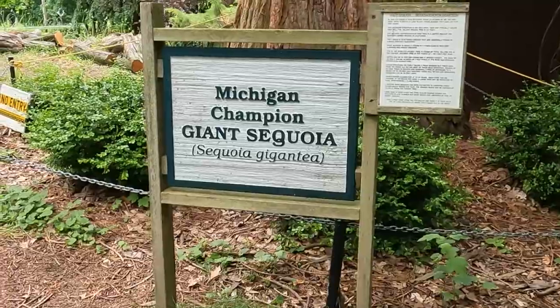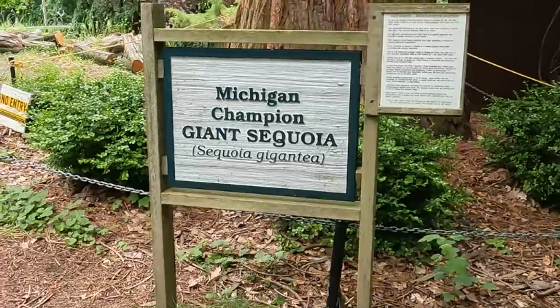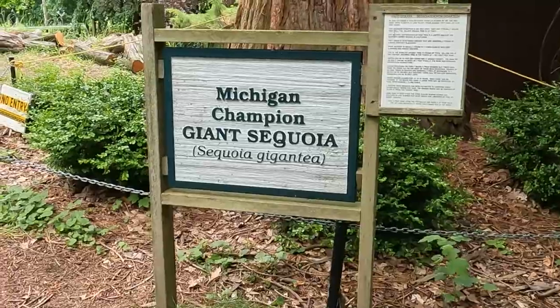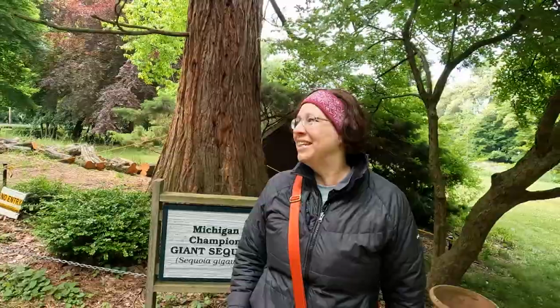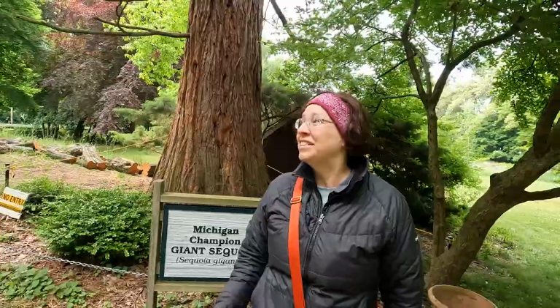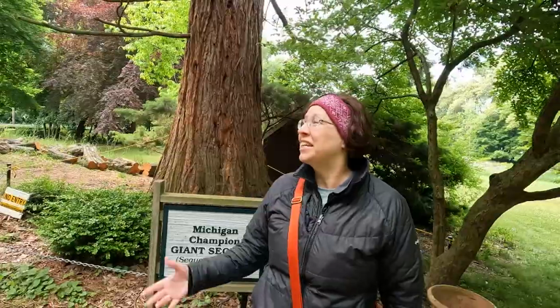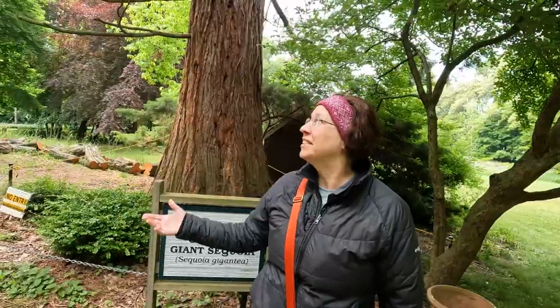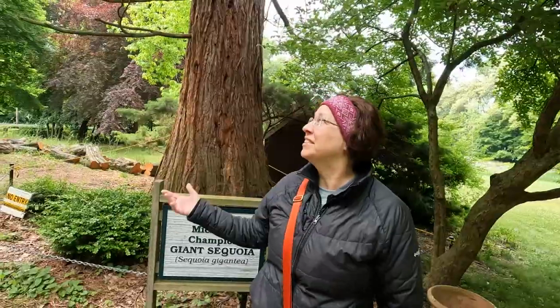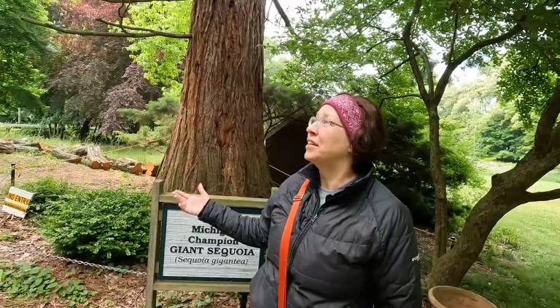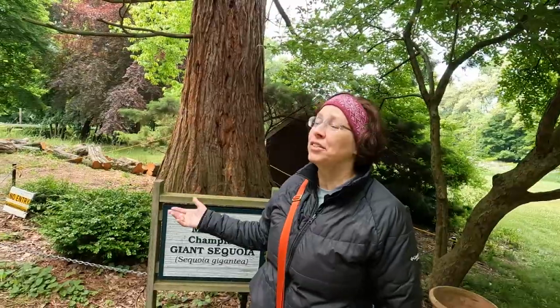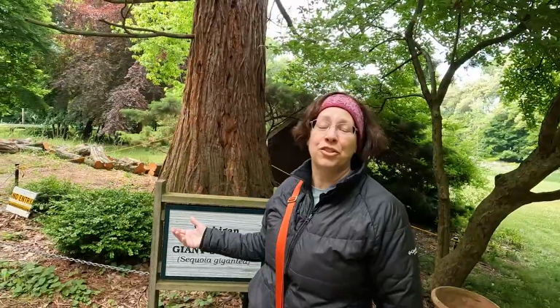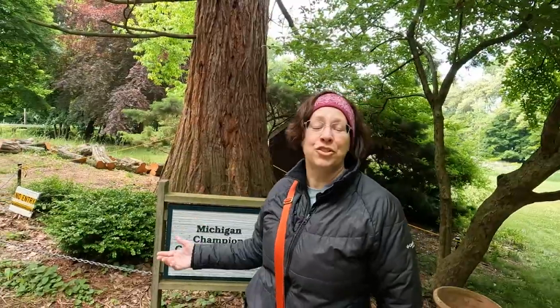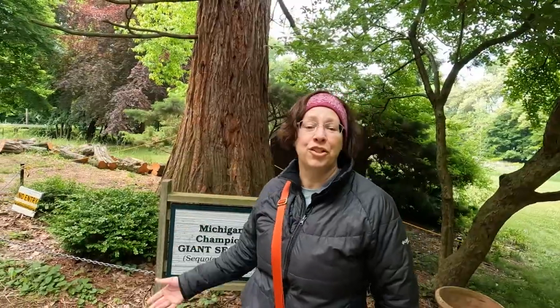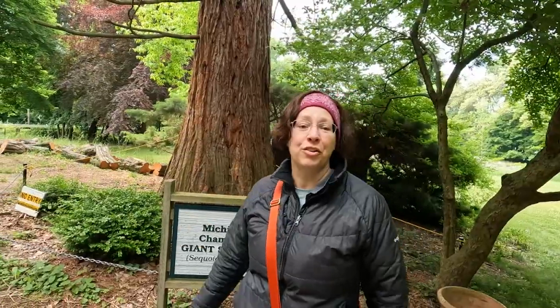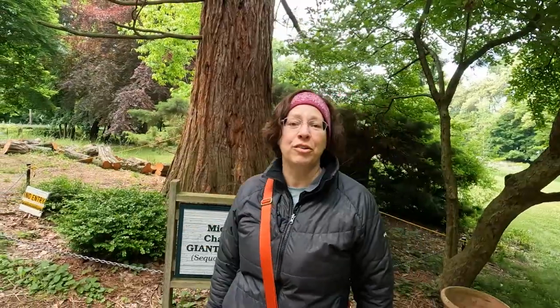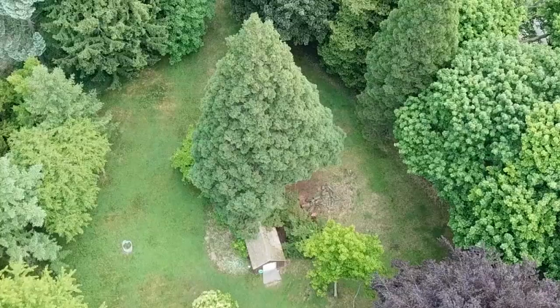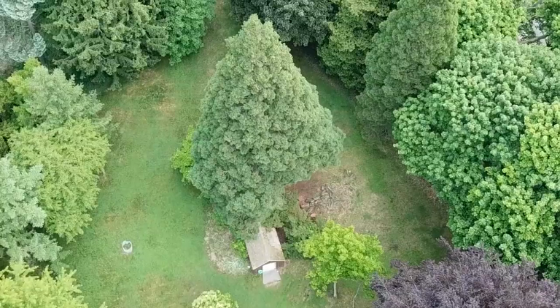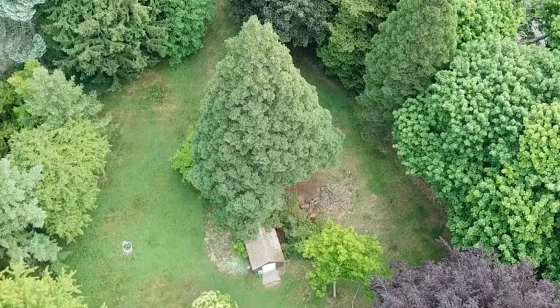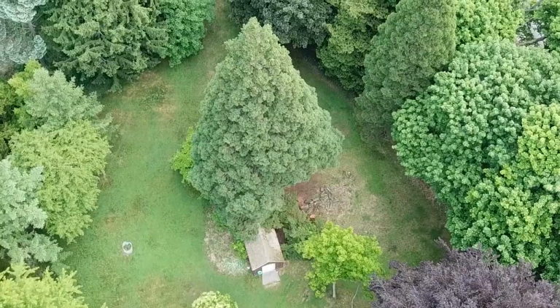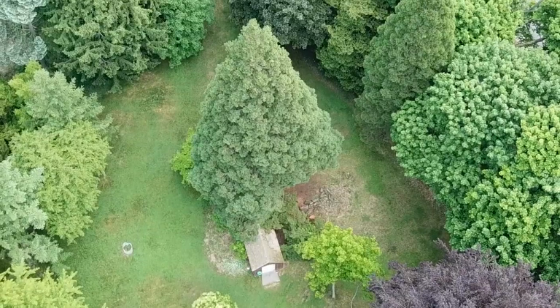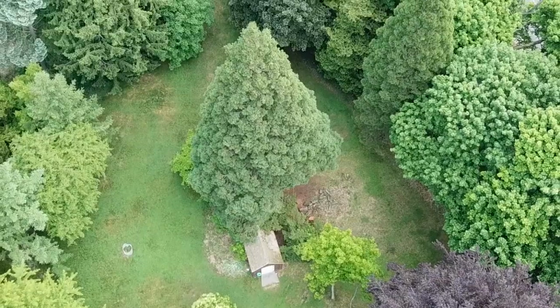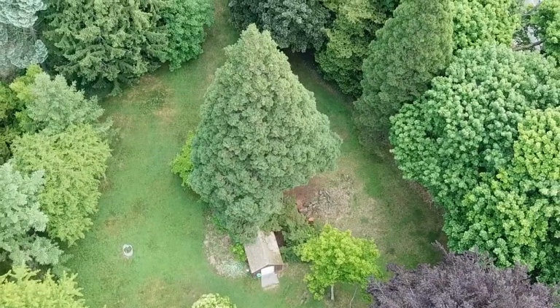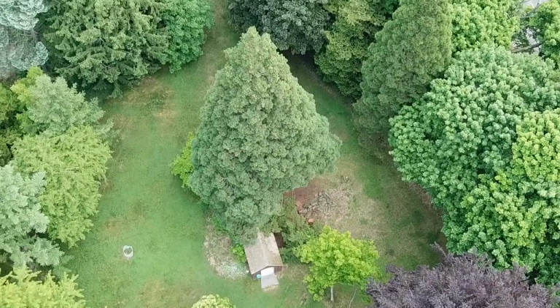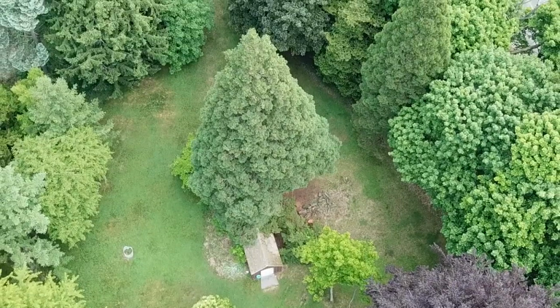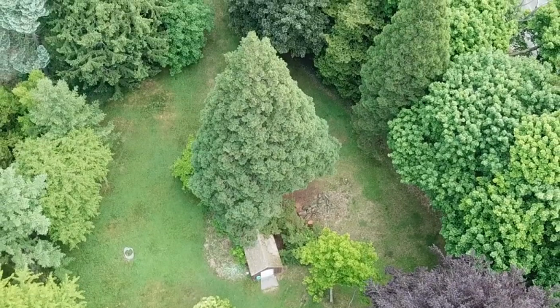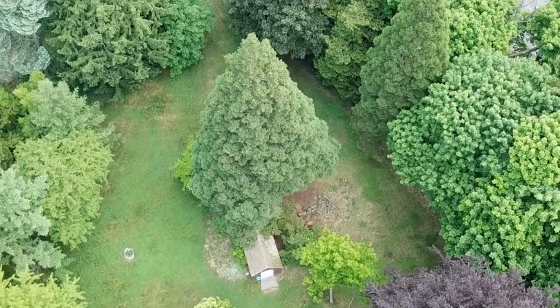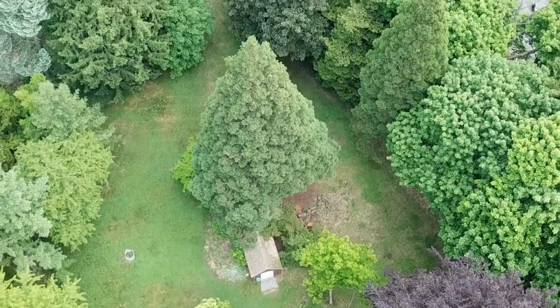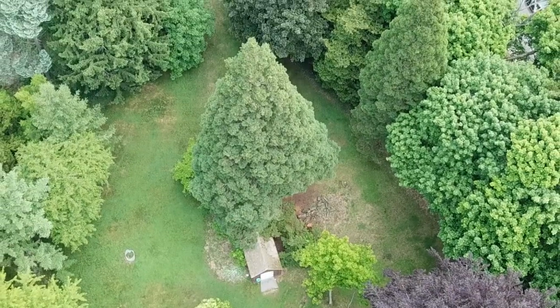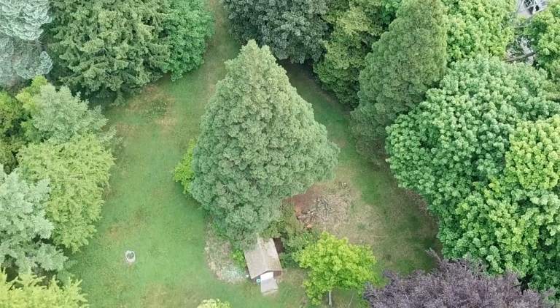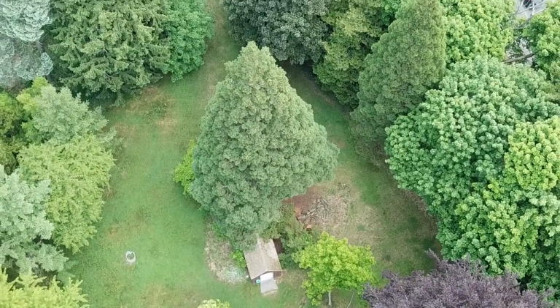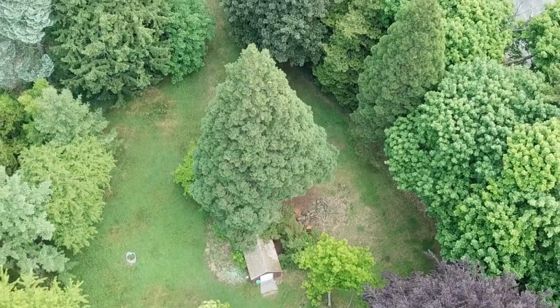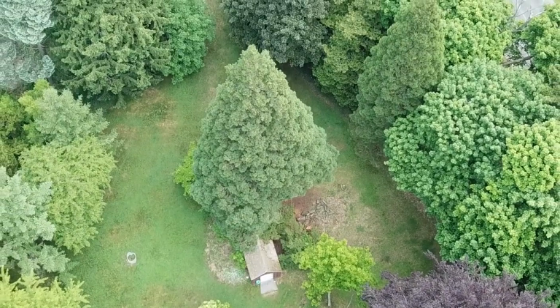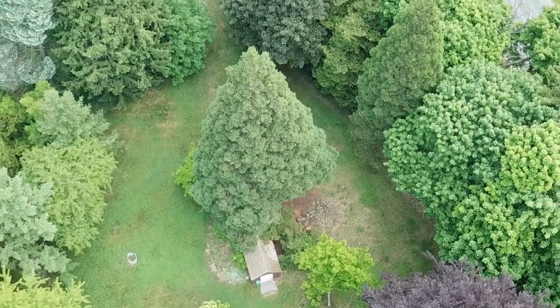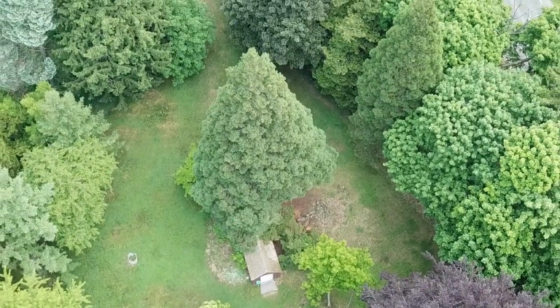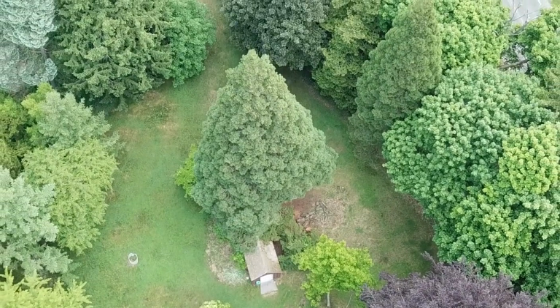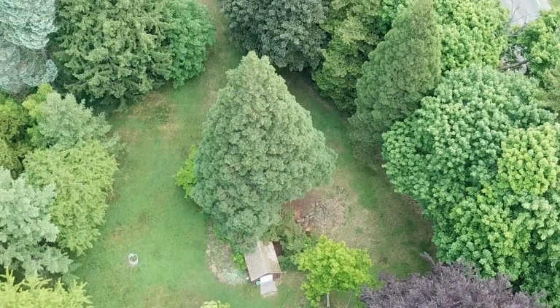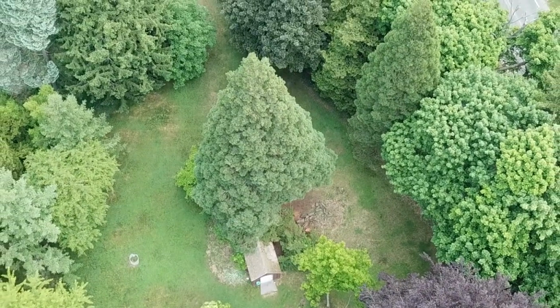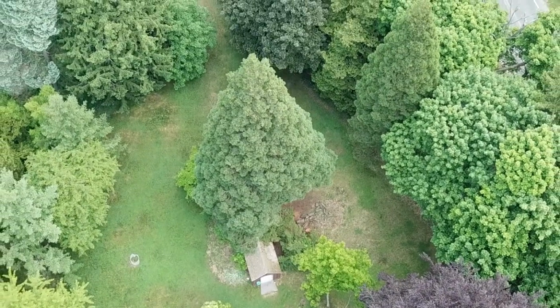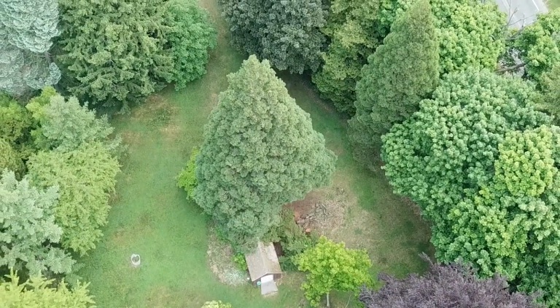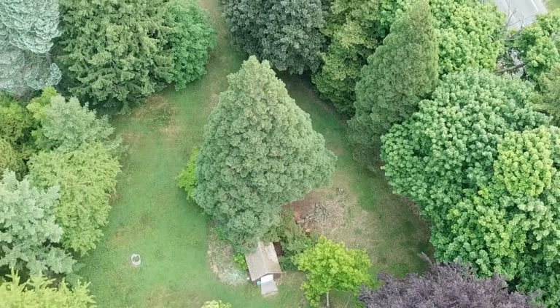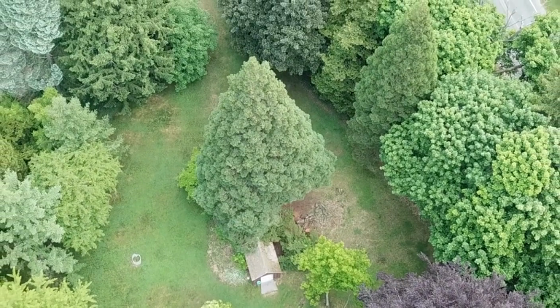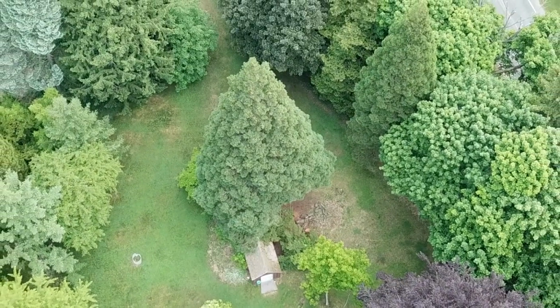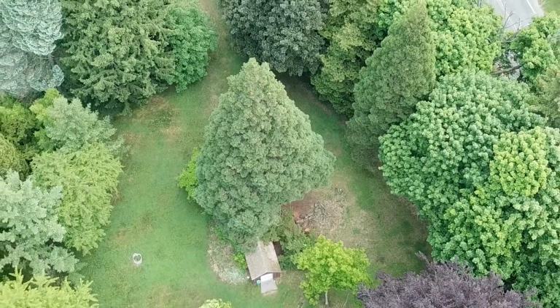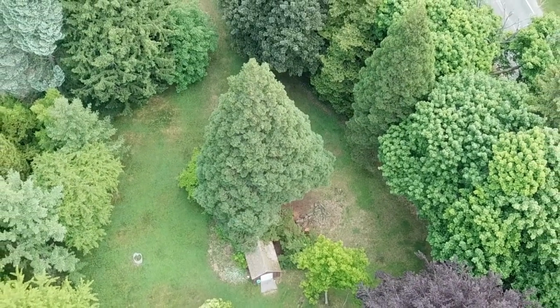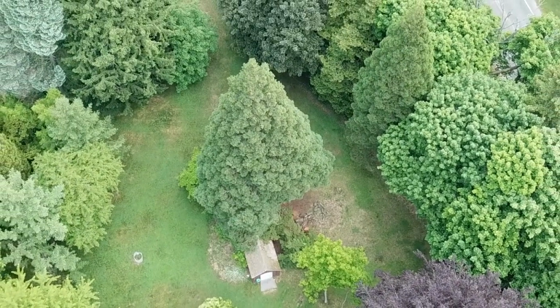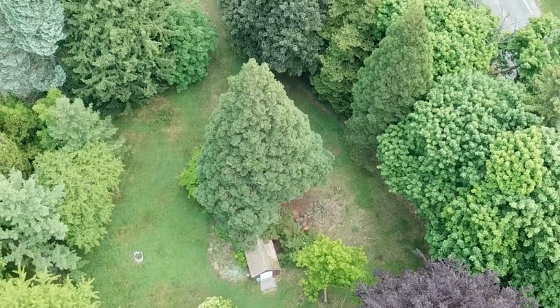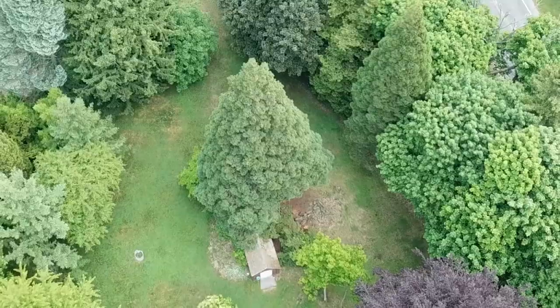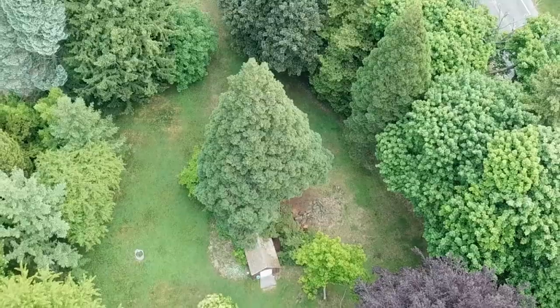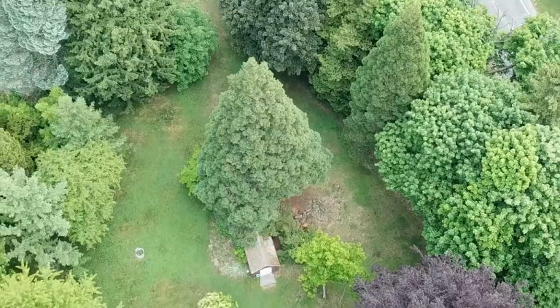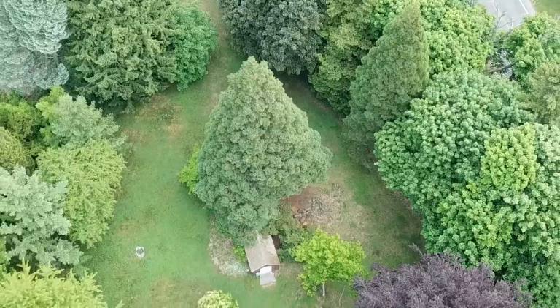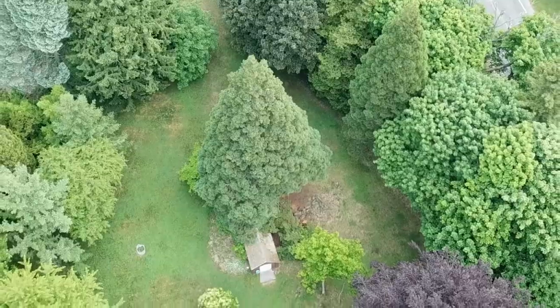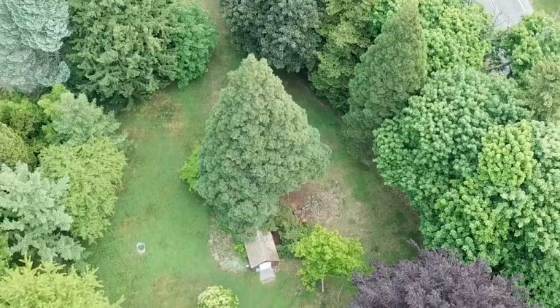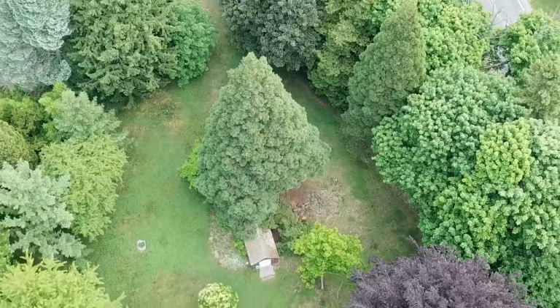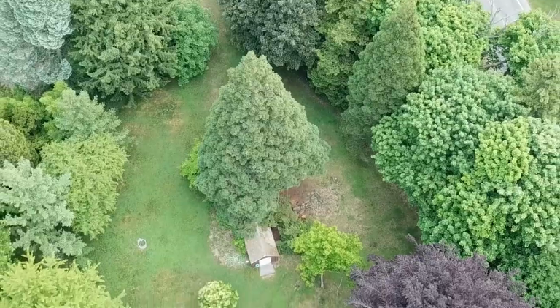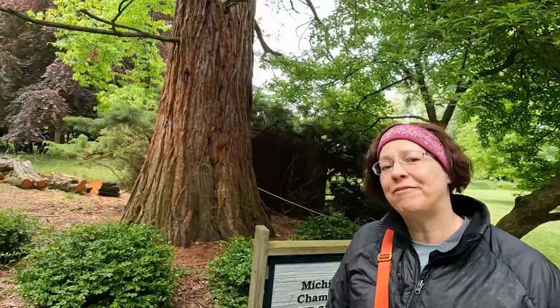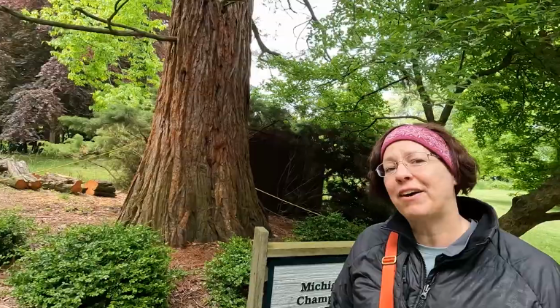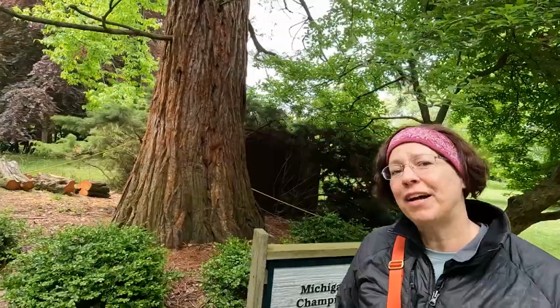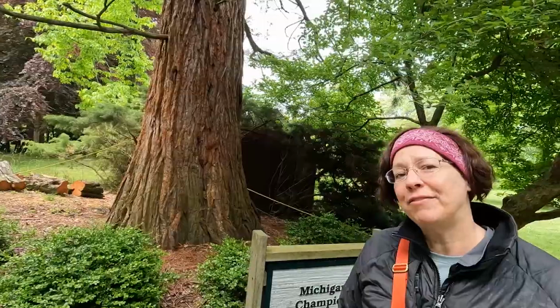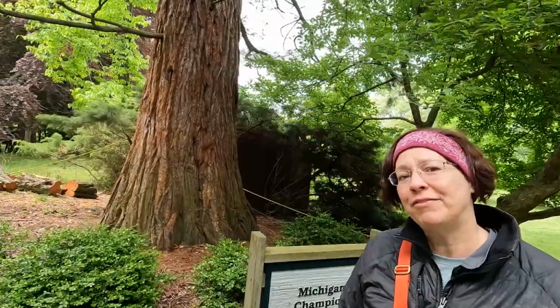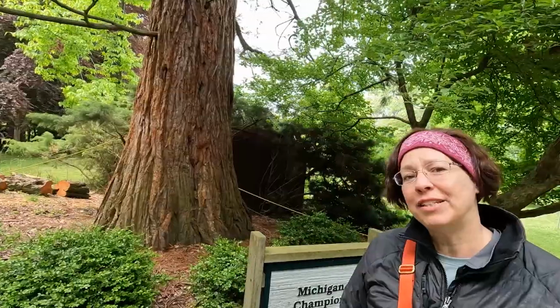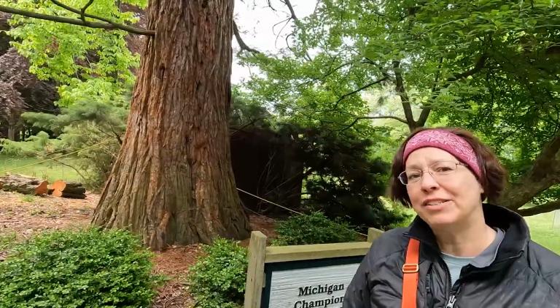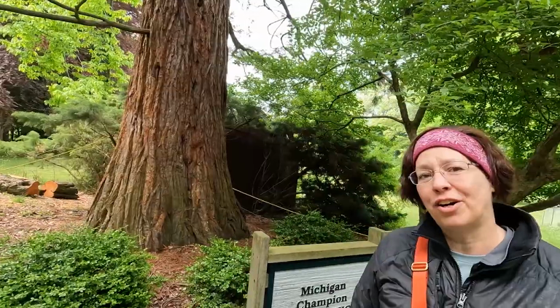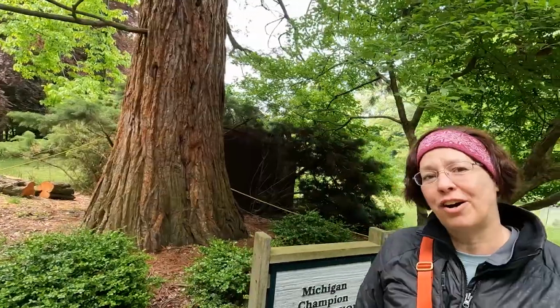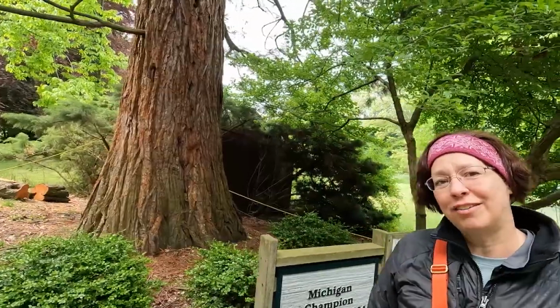His ancestor, General Sherman, is the largest tree in the world at 275 feet tall.